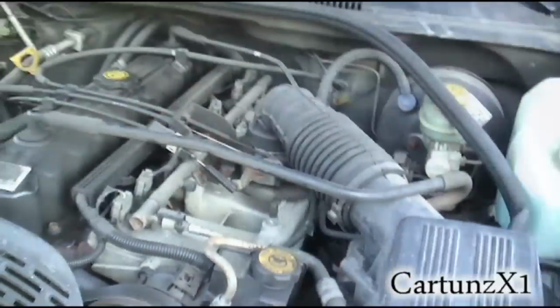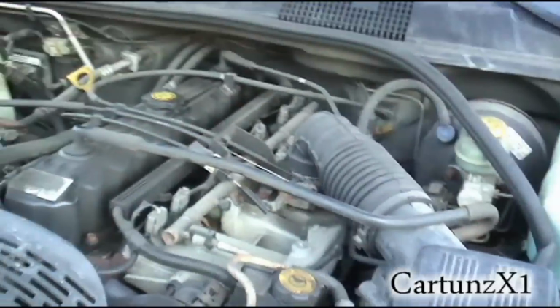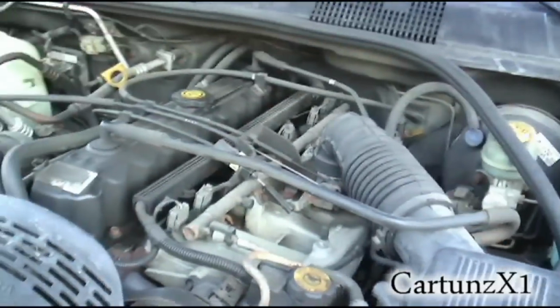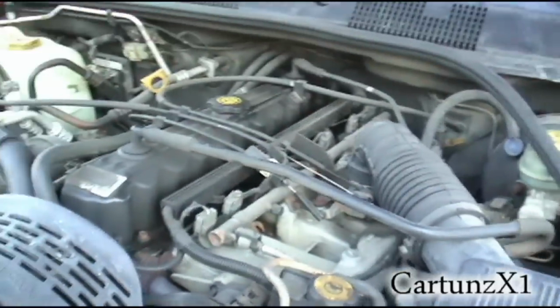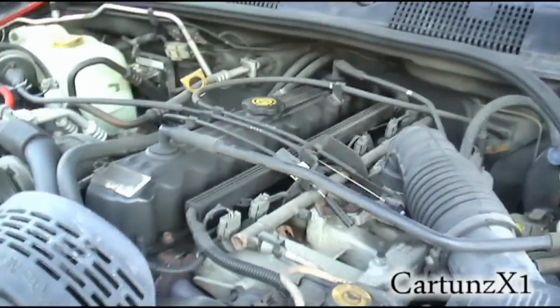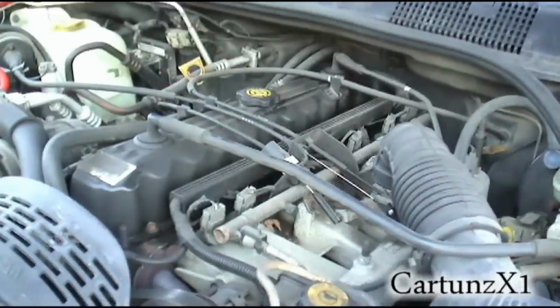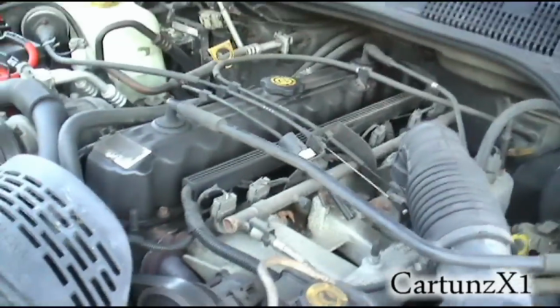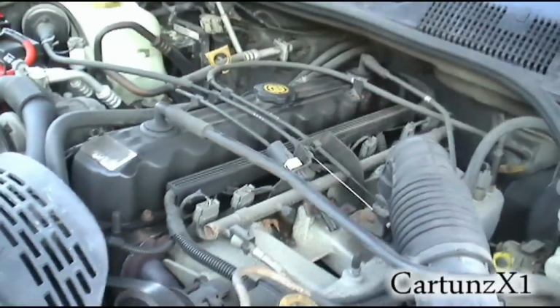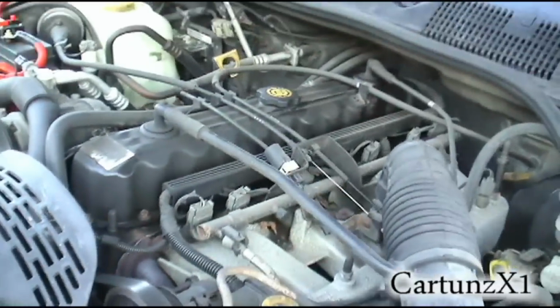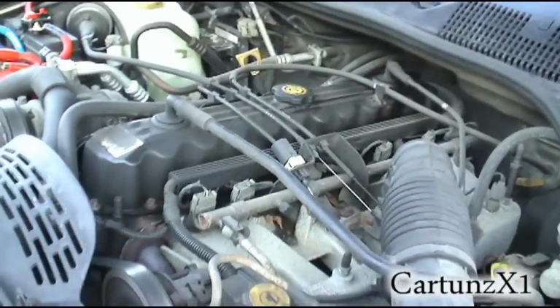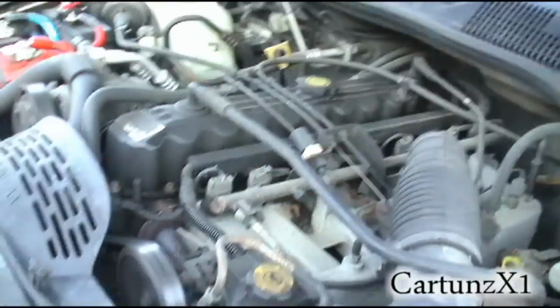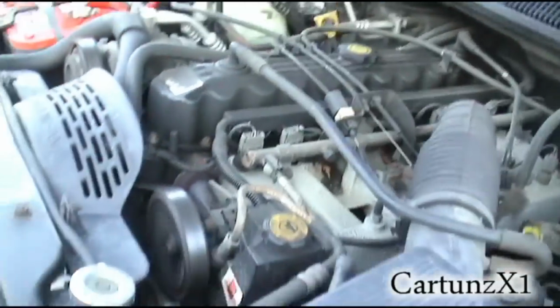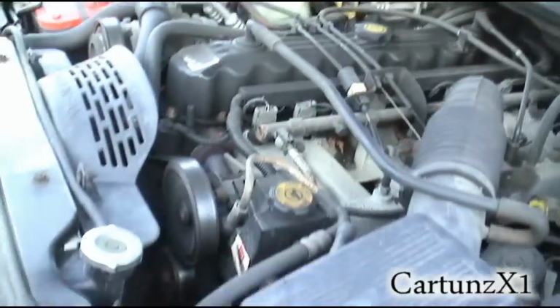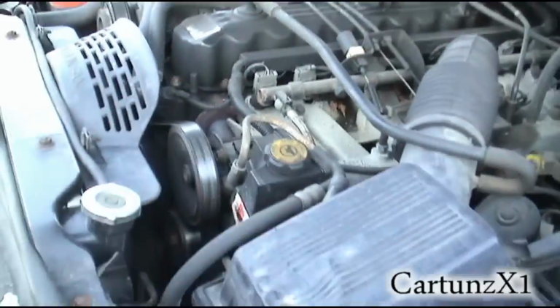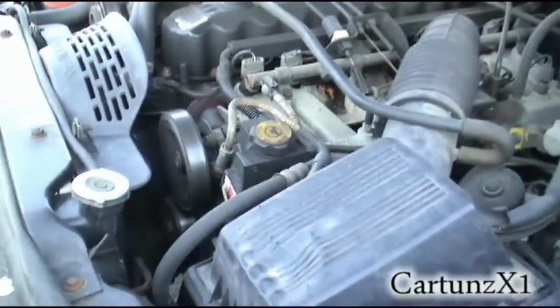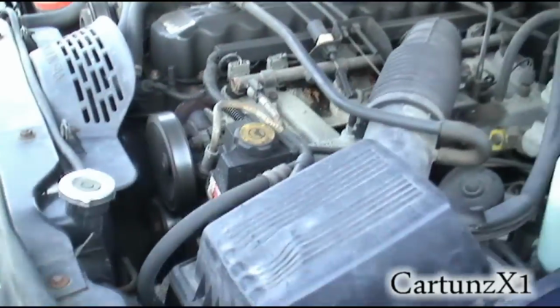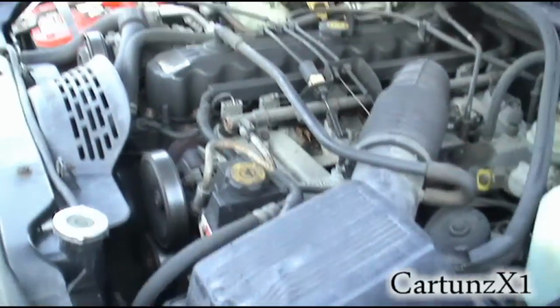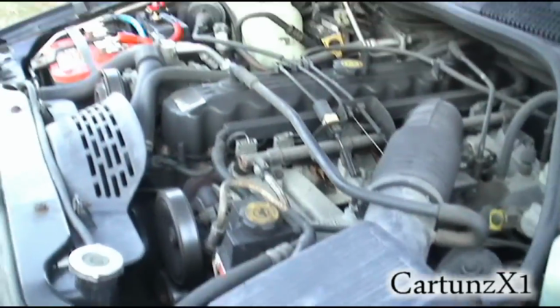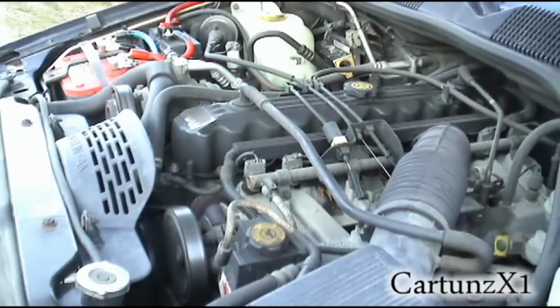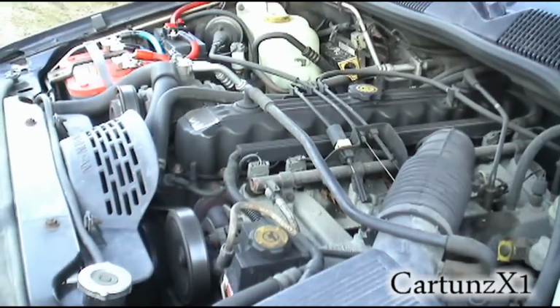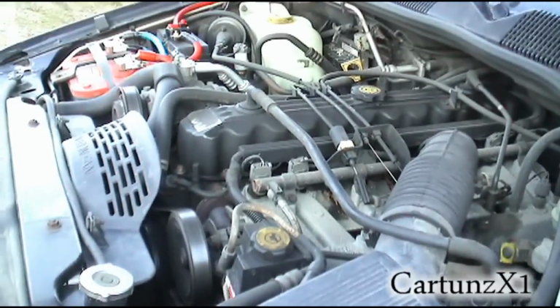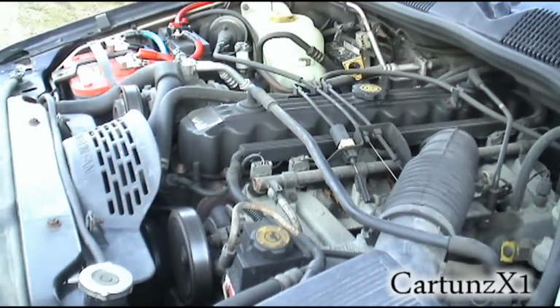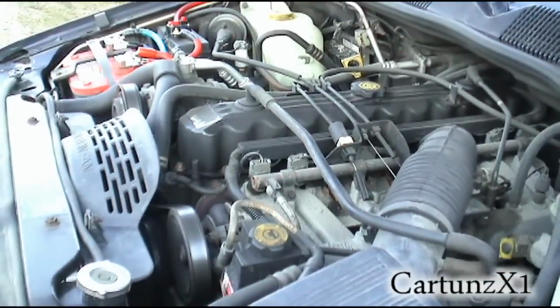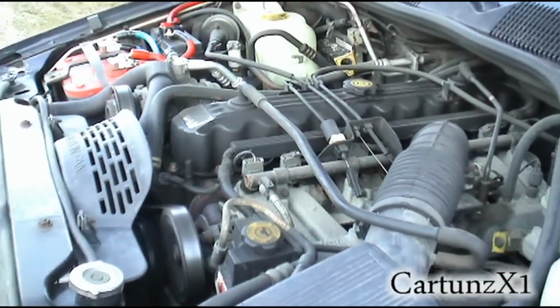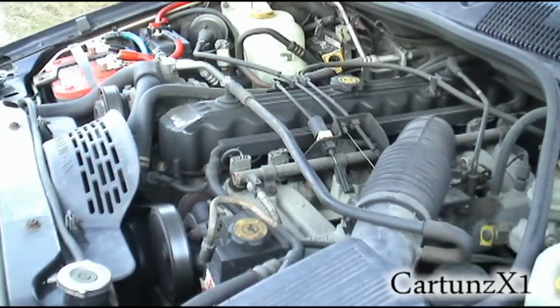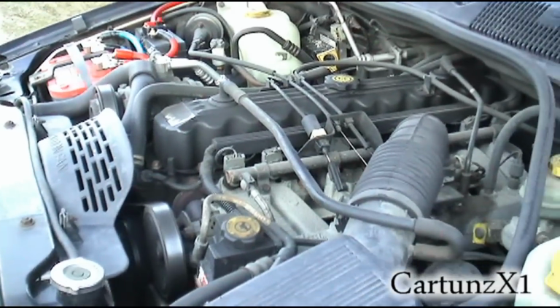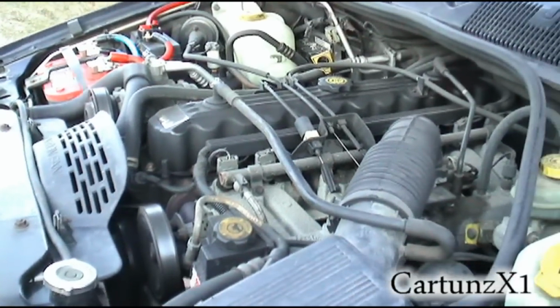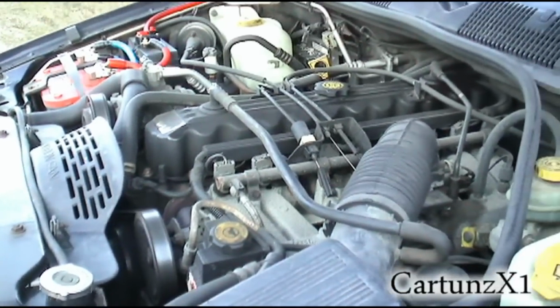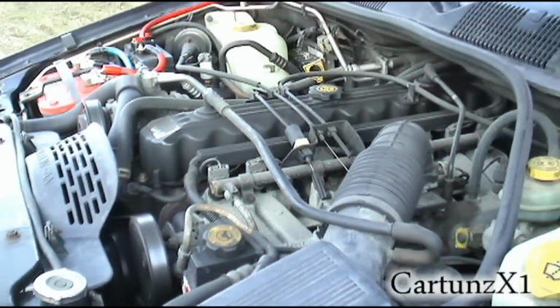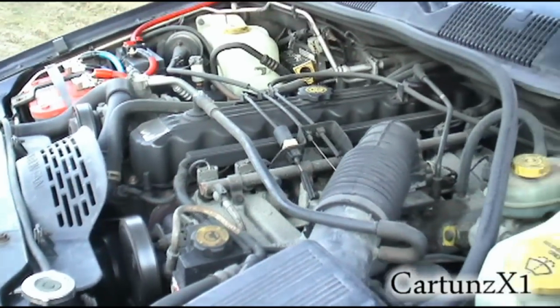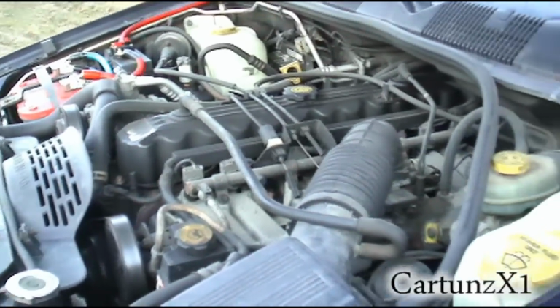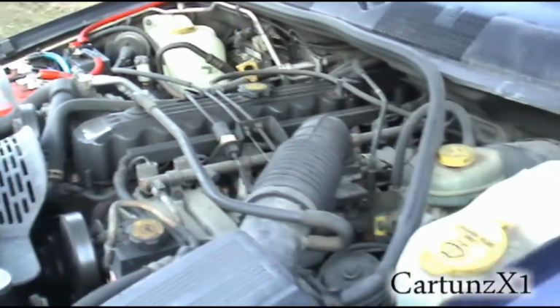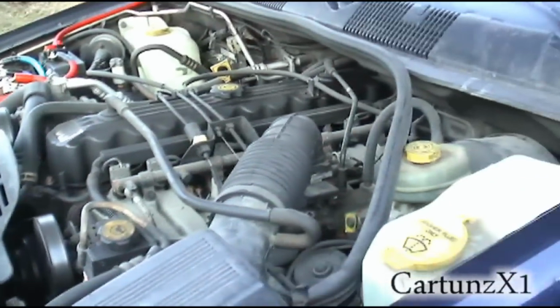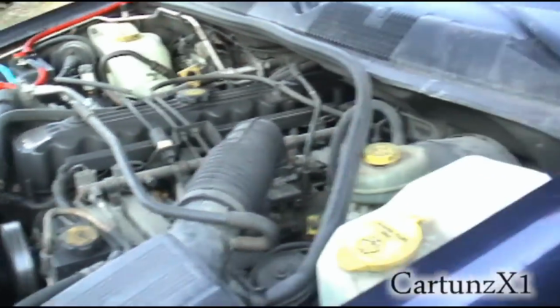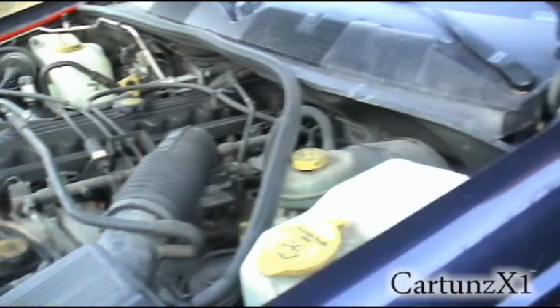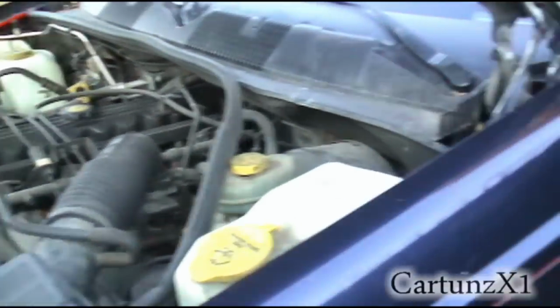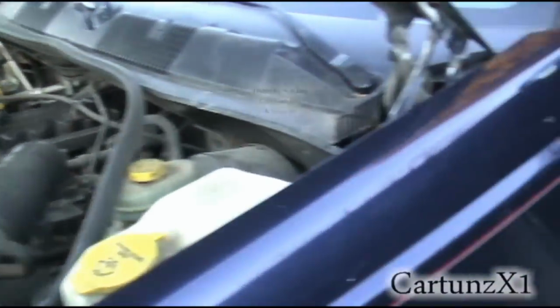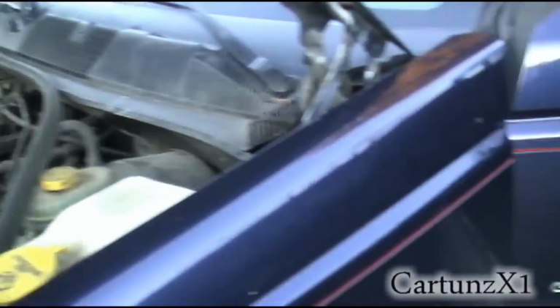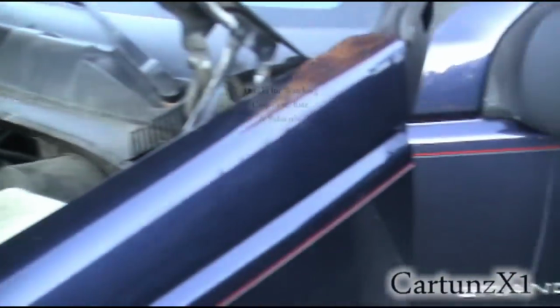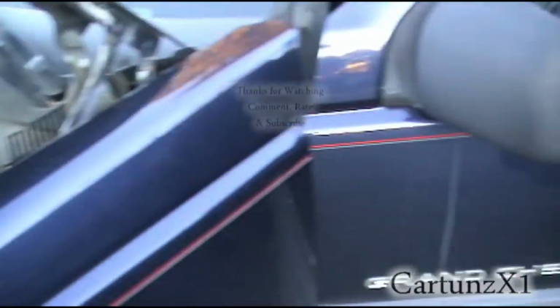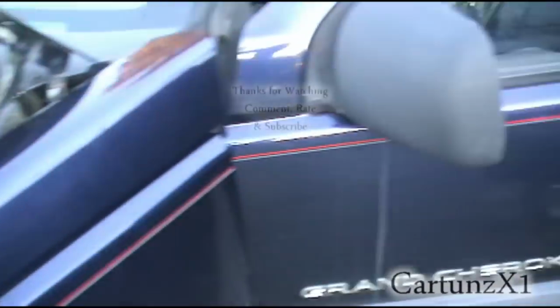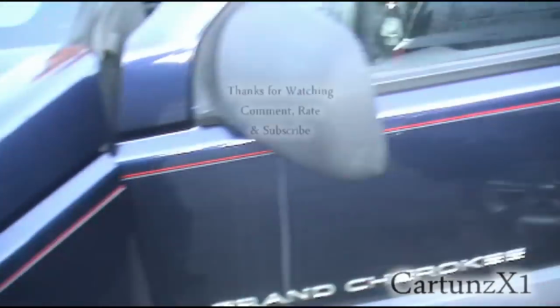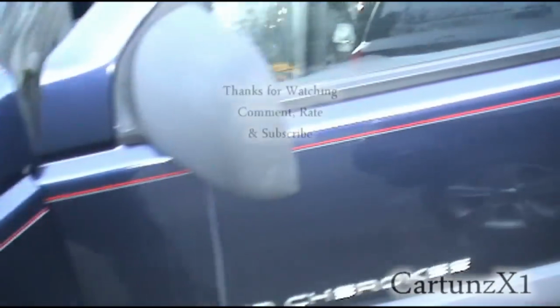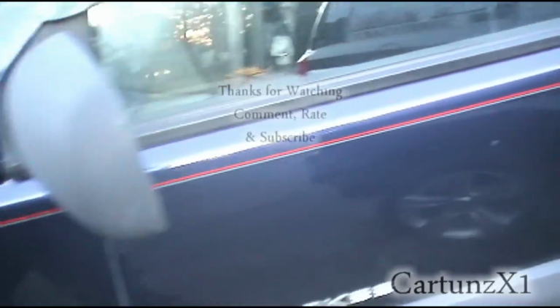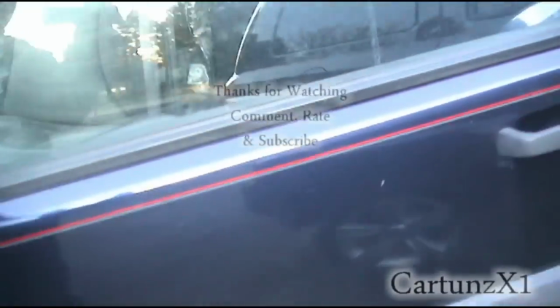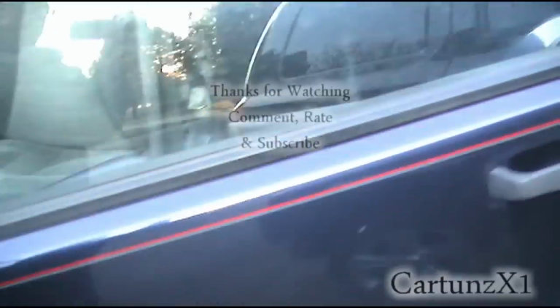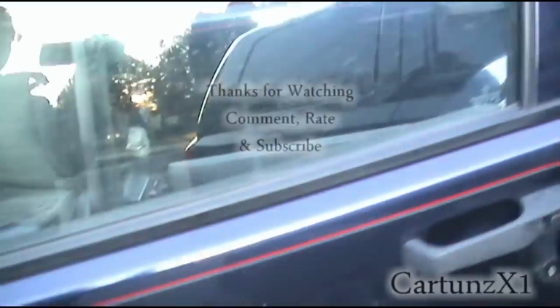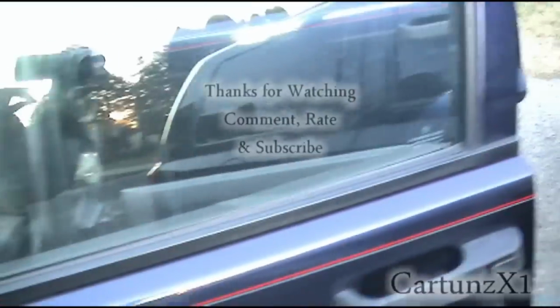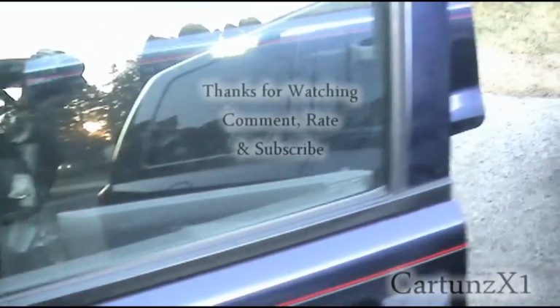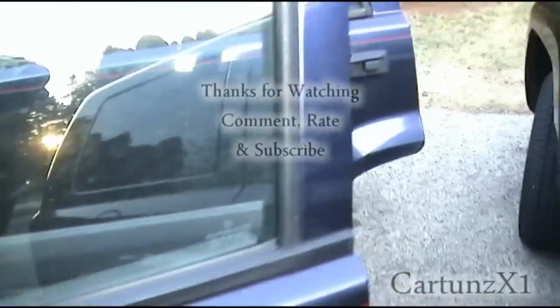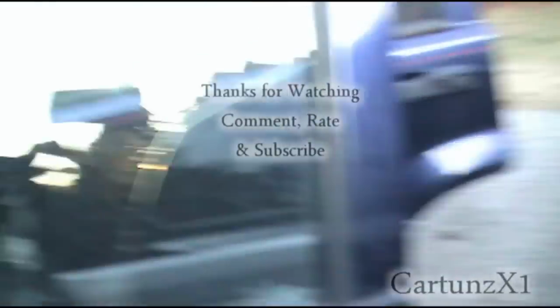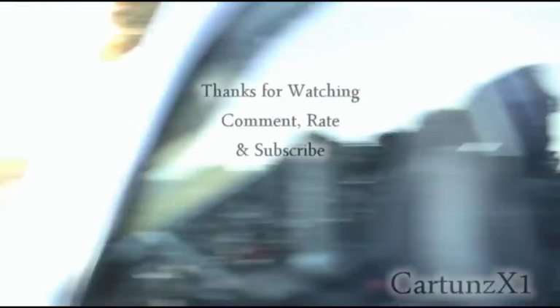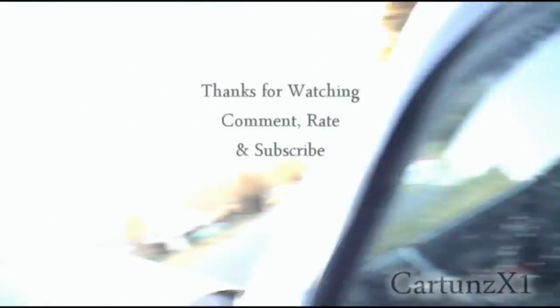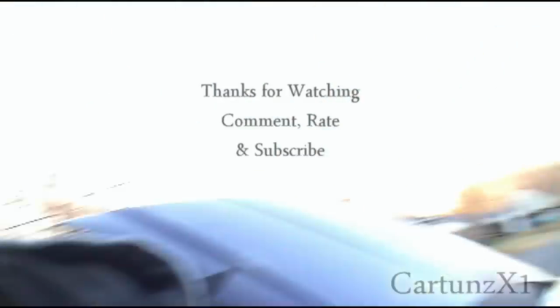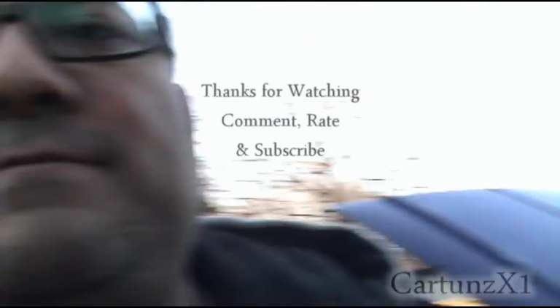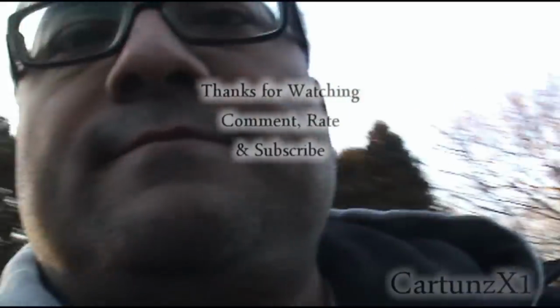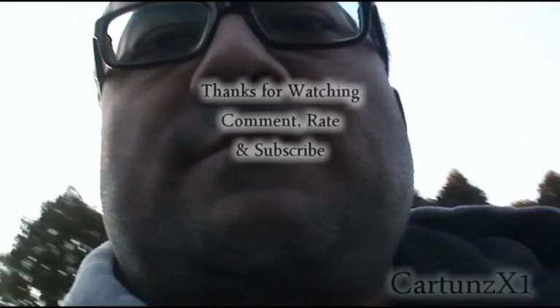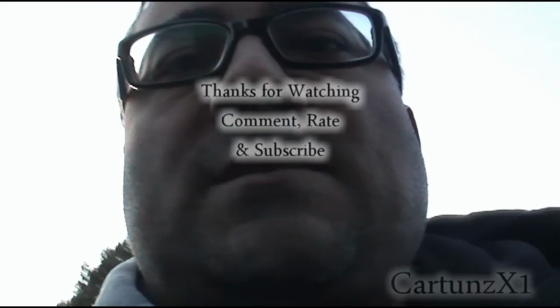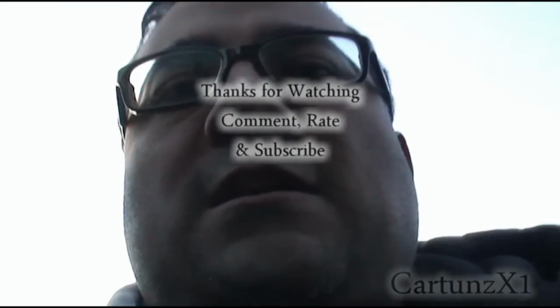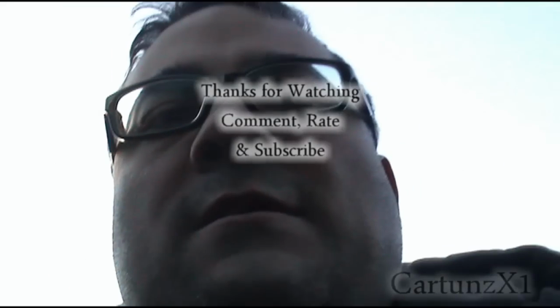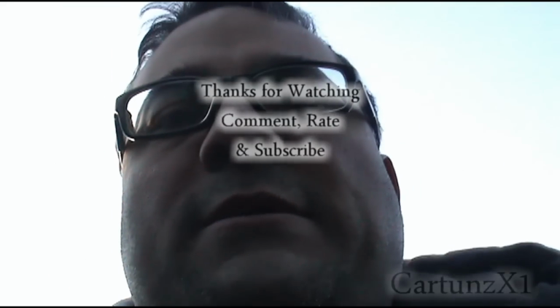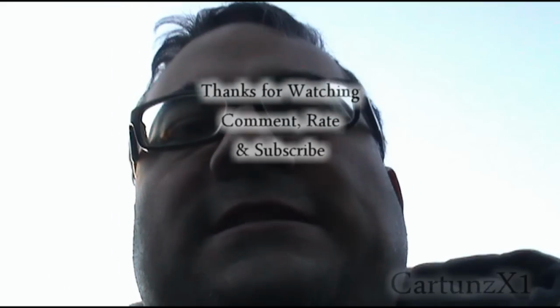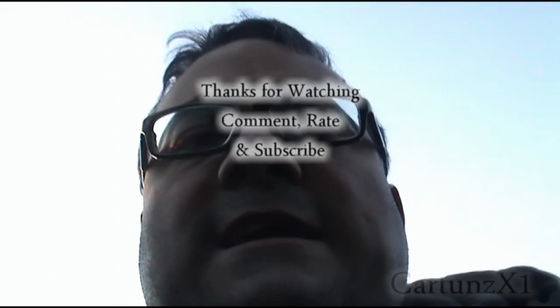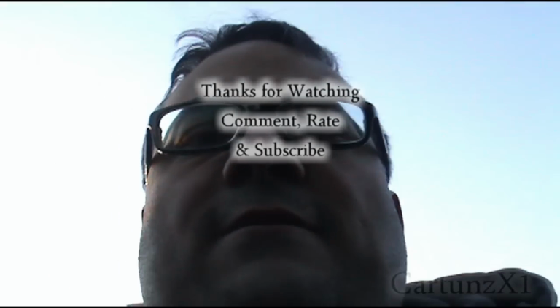Might need to tune up this spring, but we'll deal with that later. All right YouTube, peace out.